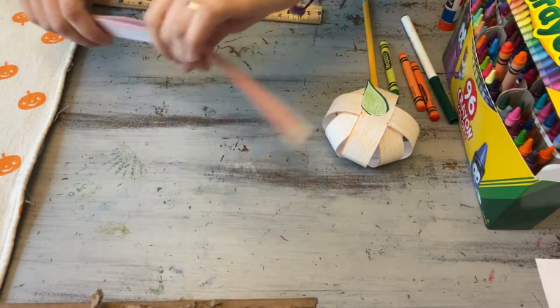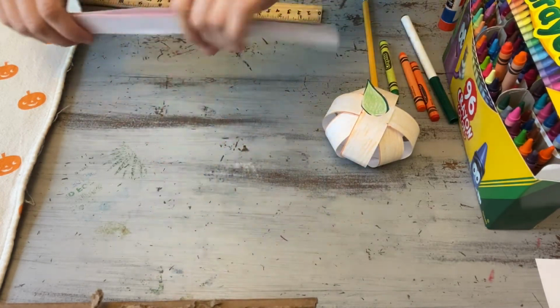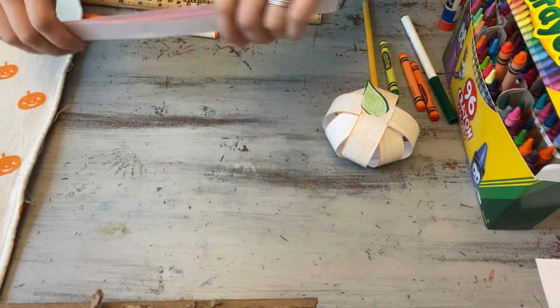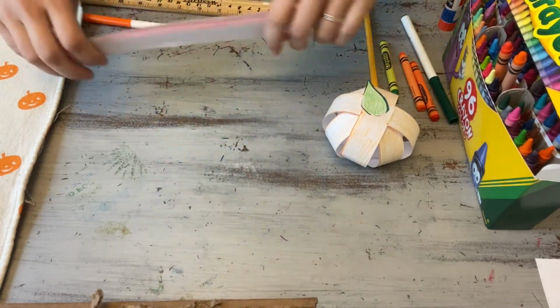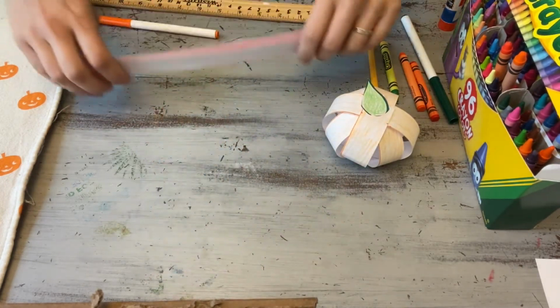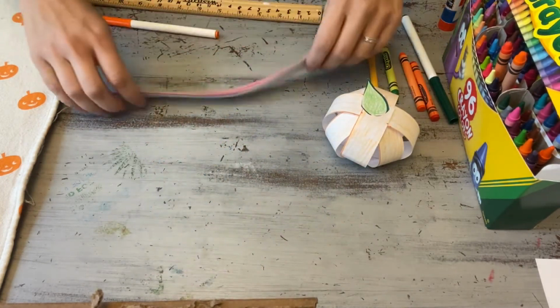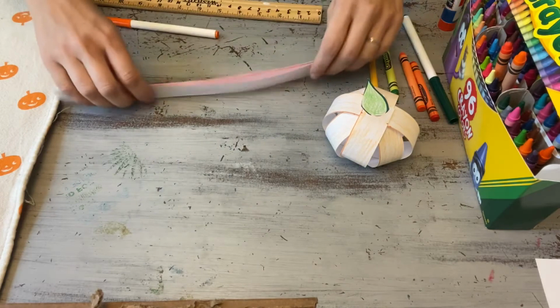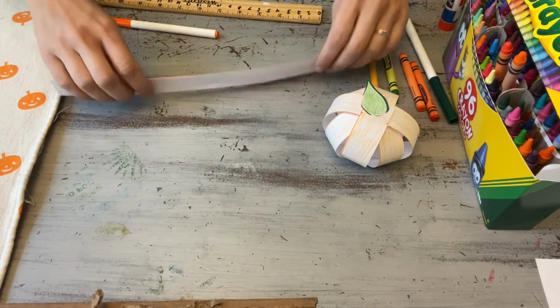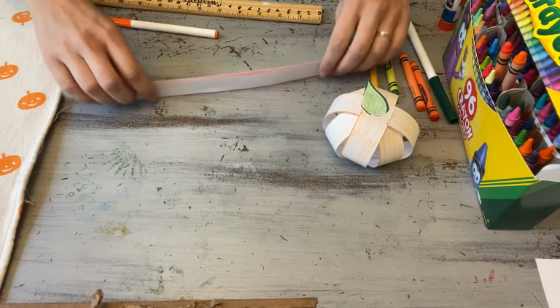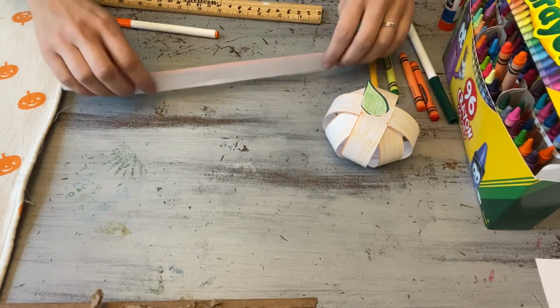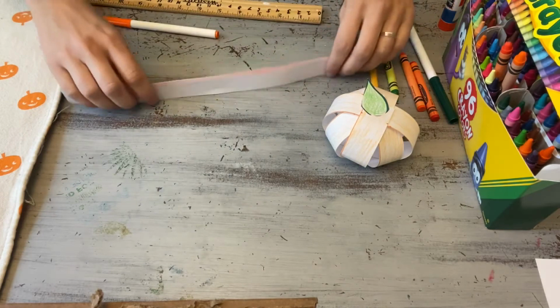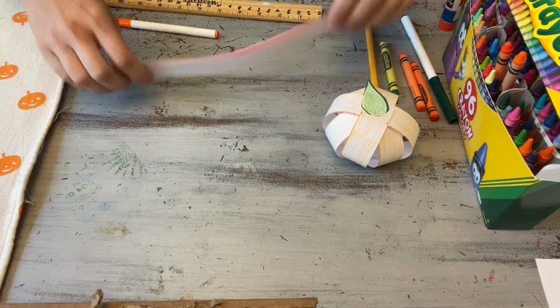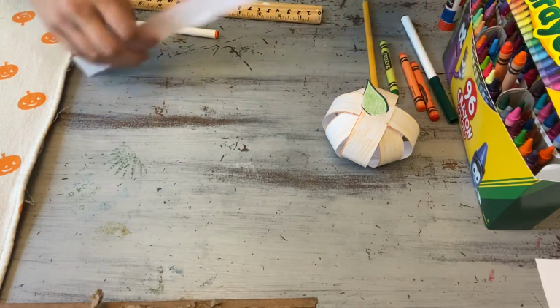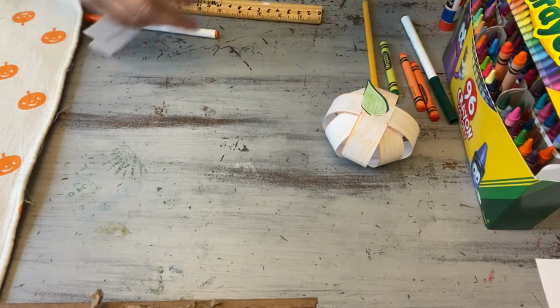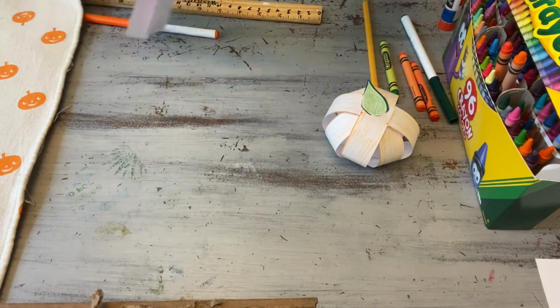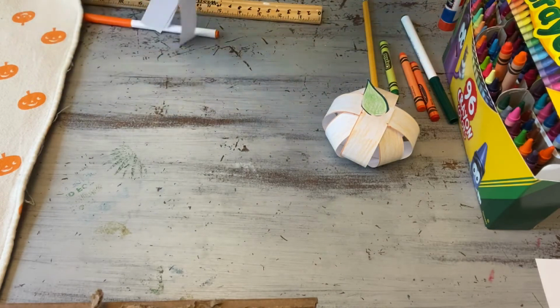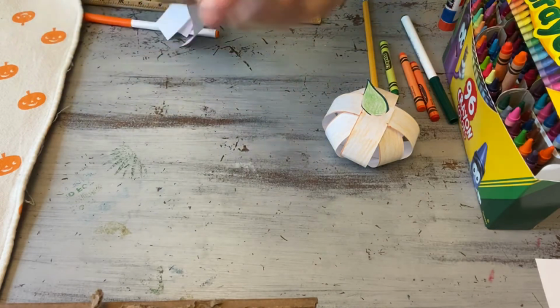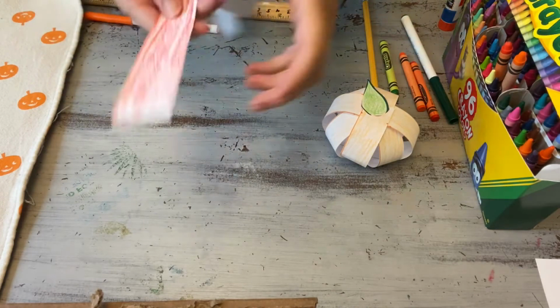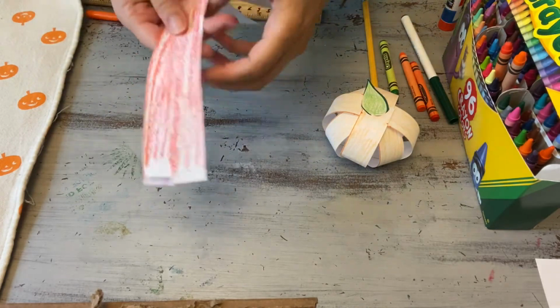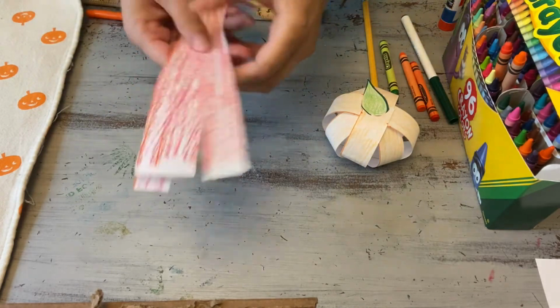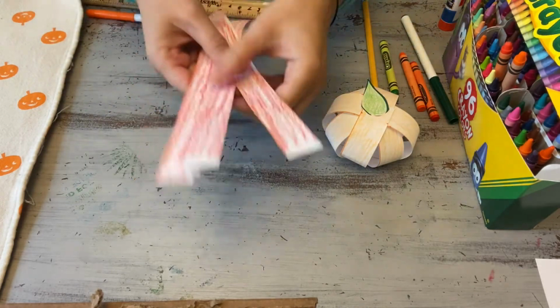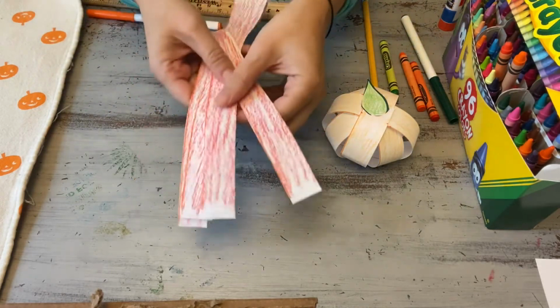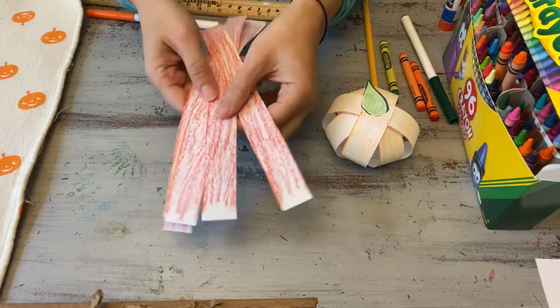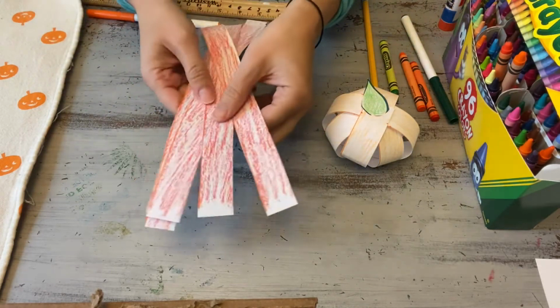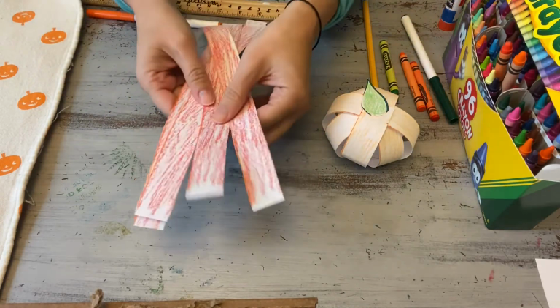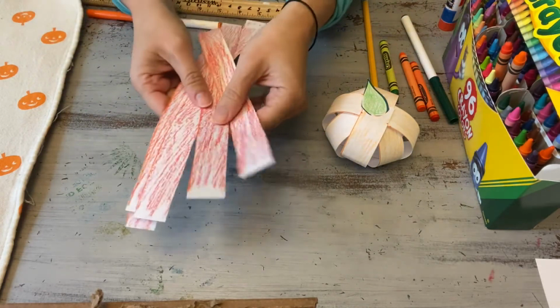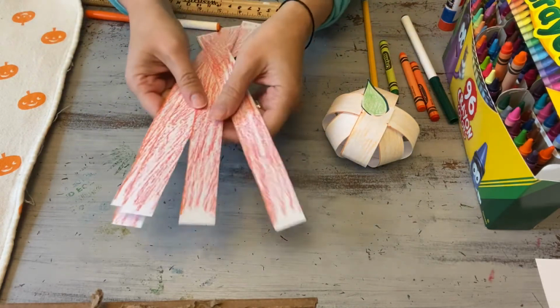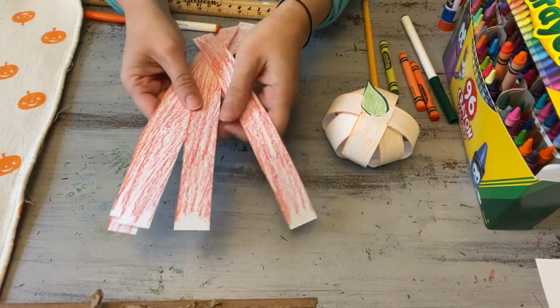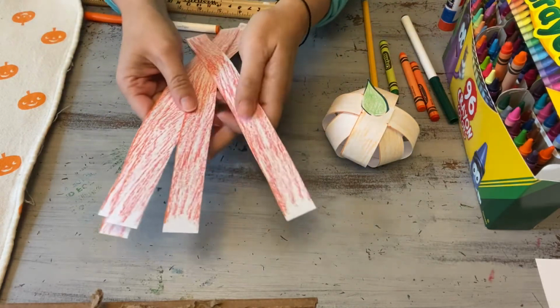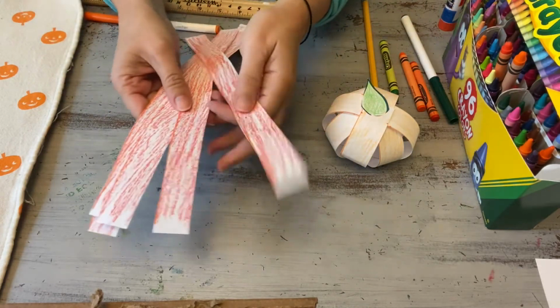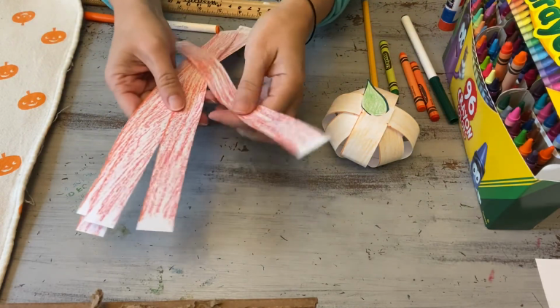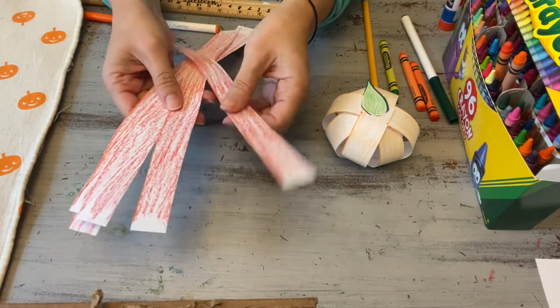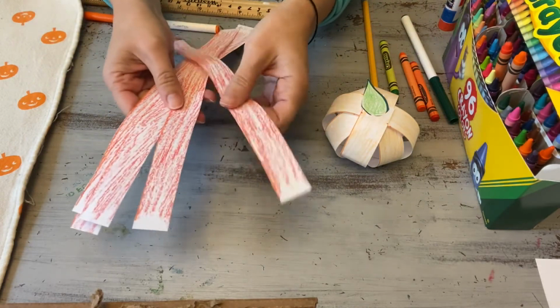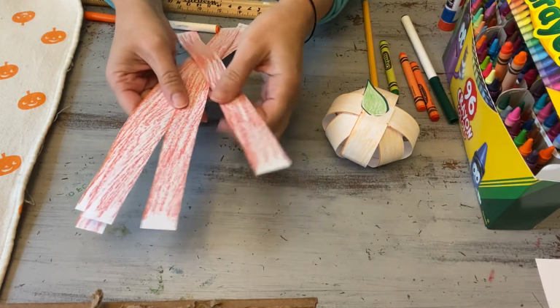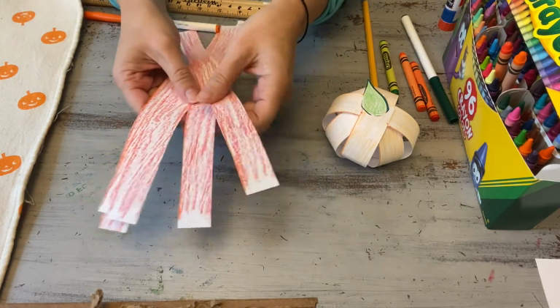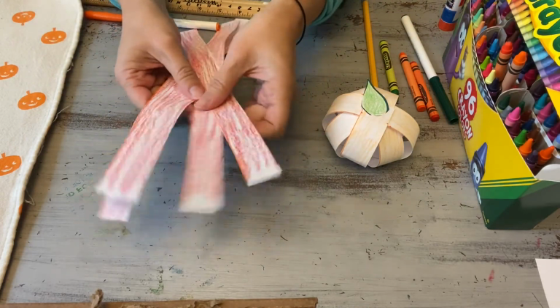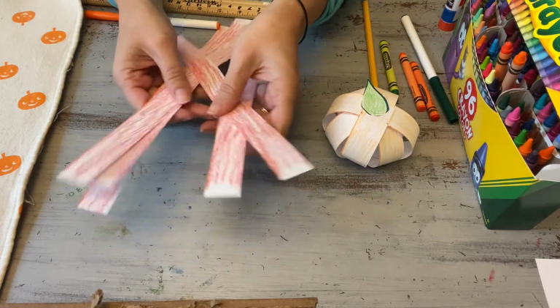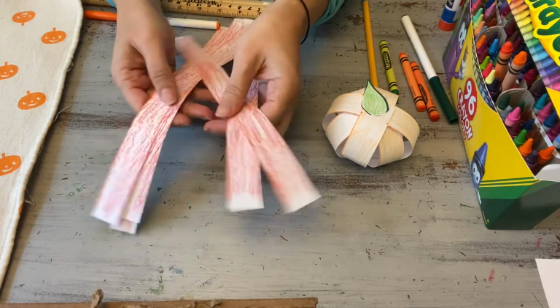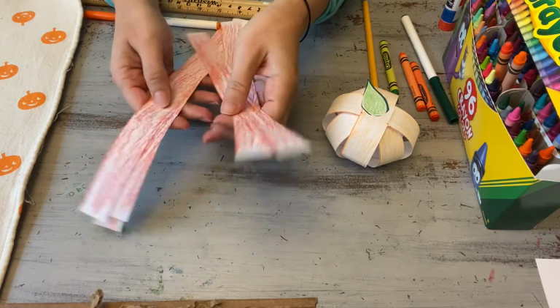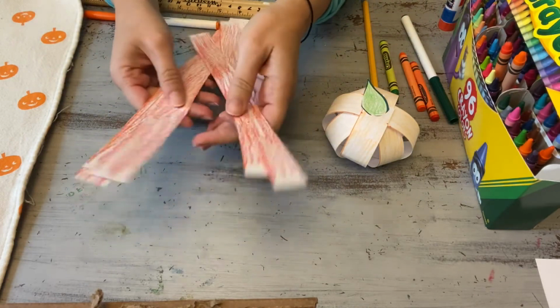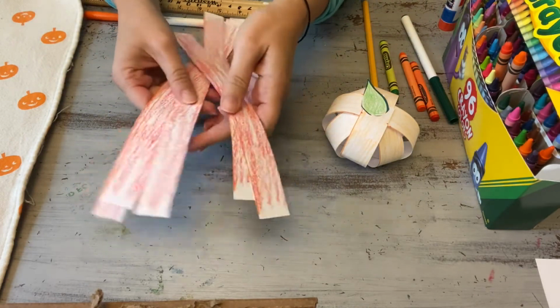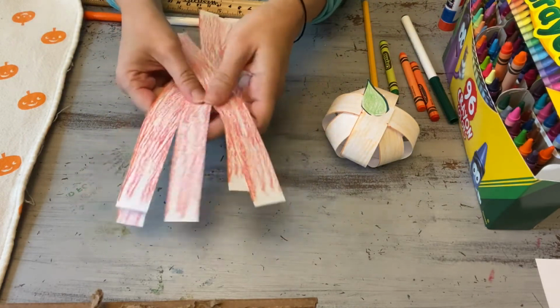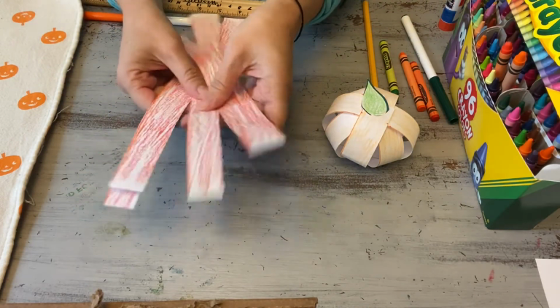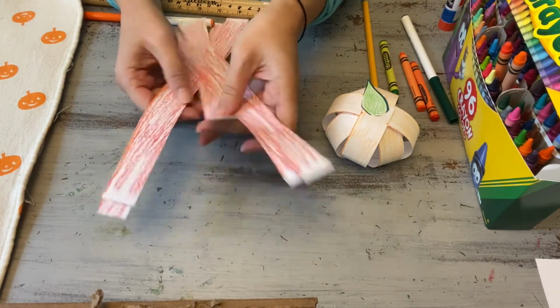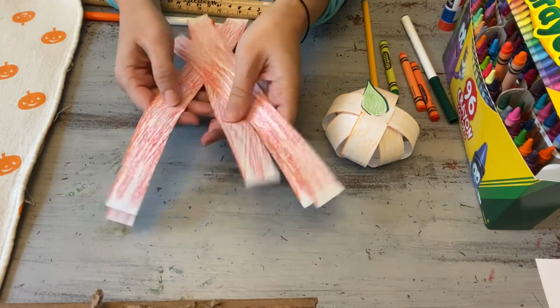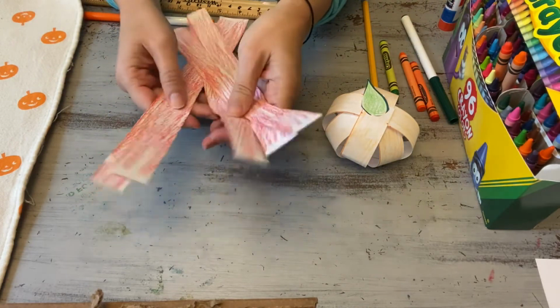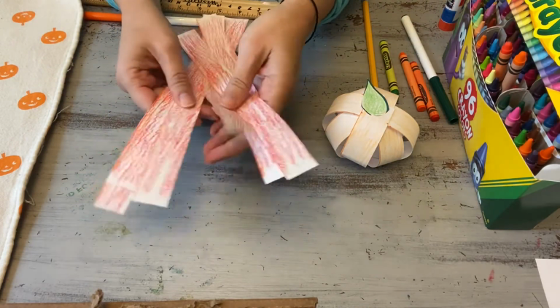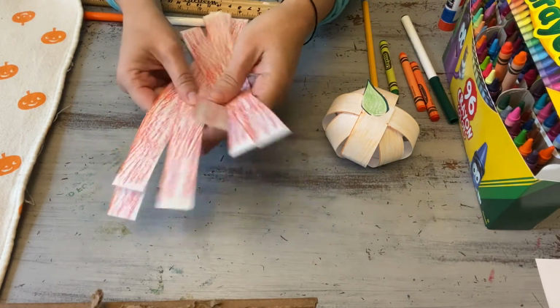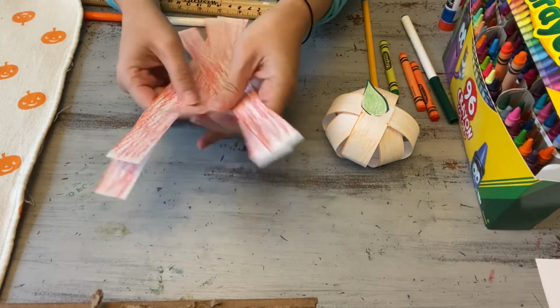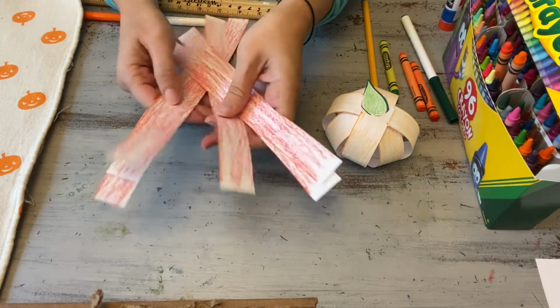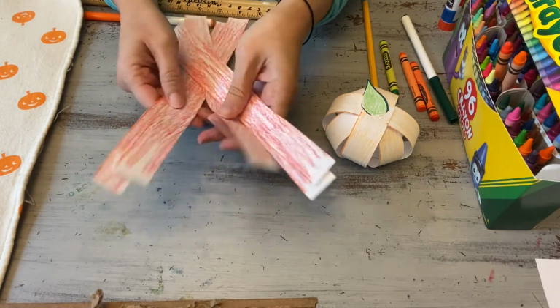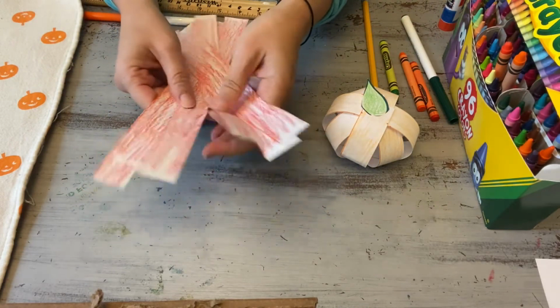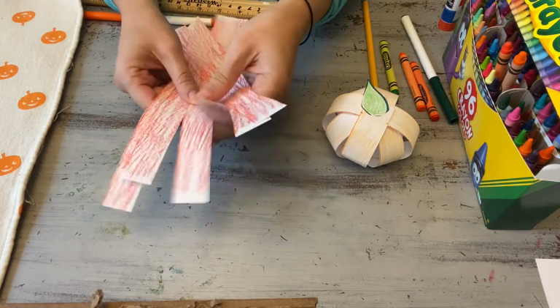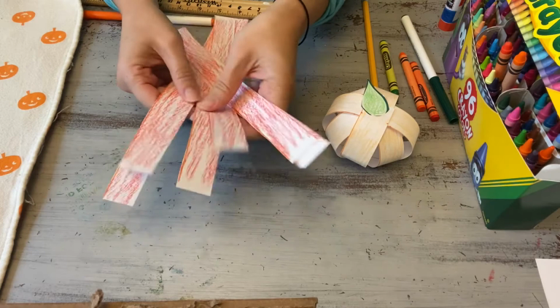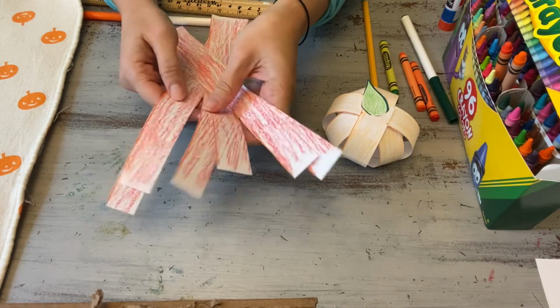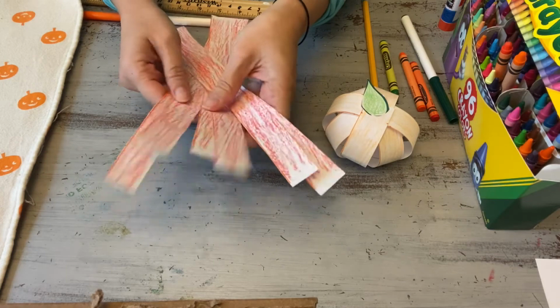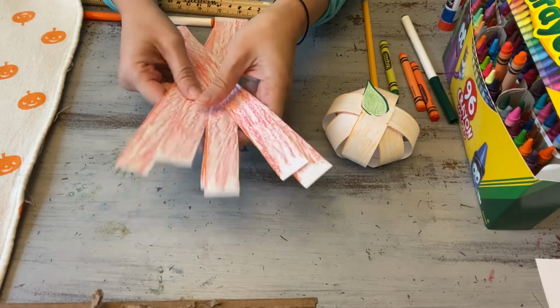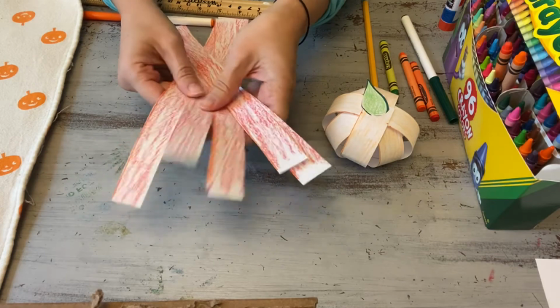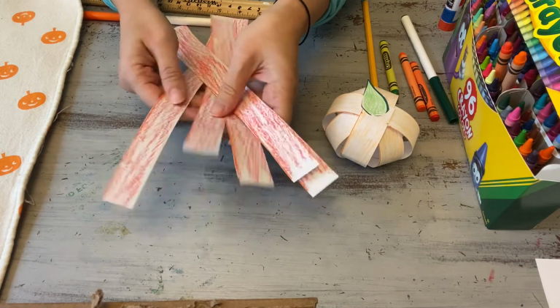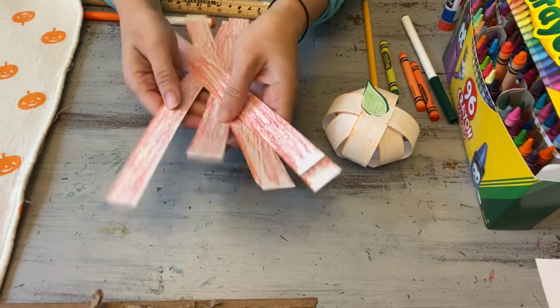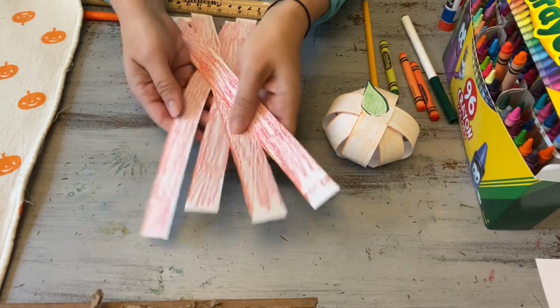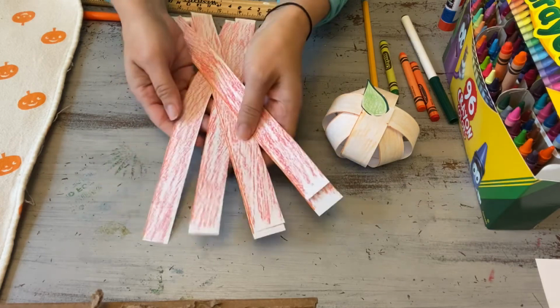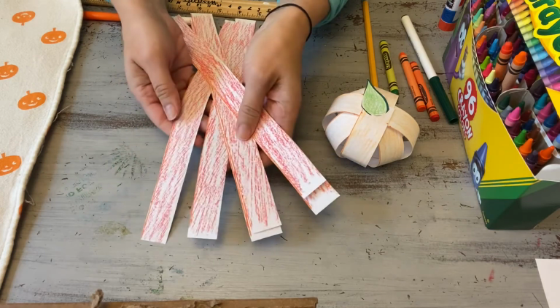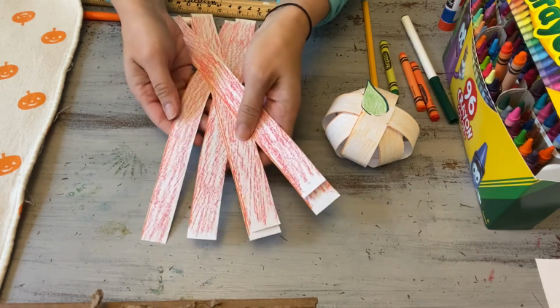The next thing you're going to do — you want at least six strips. I've got one, two, three, four, five, six.